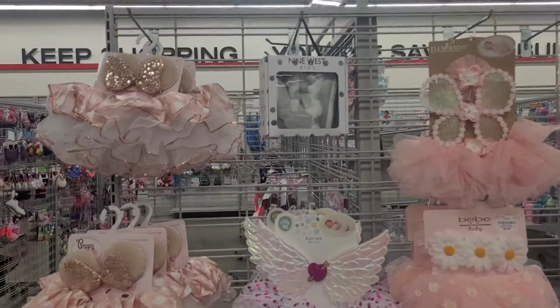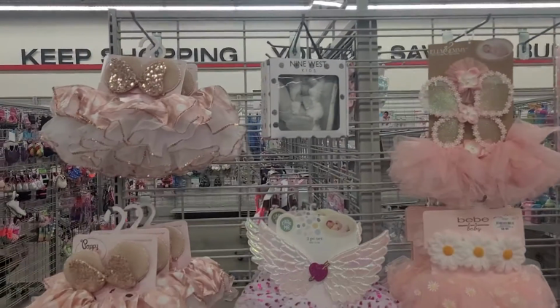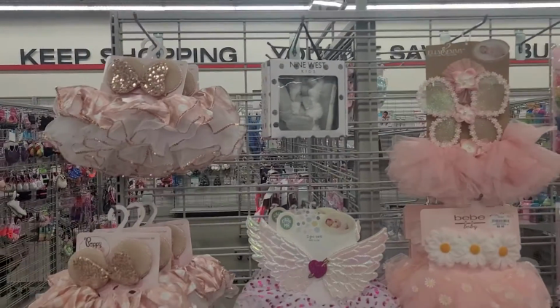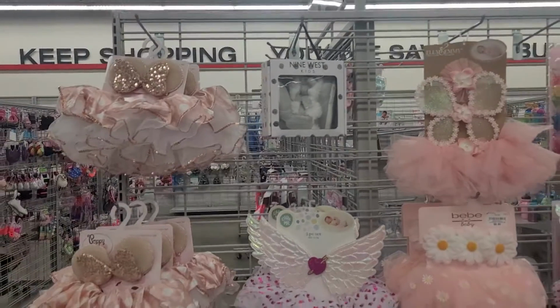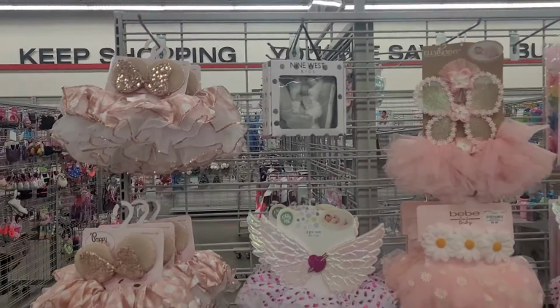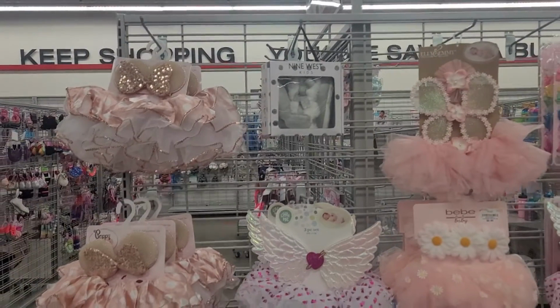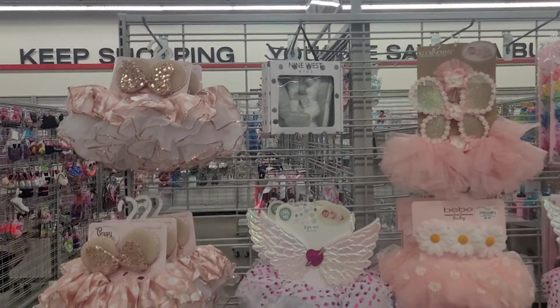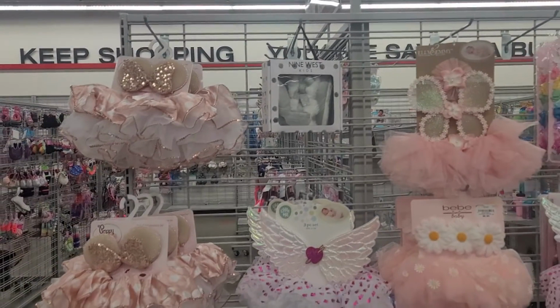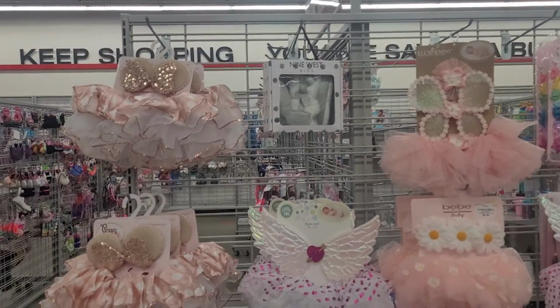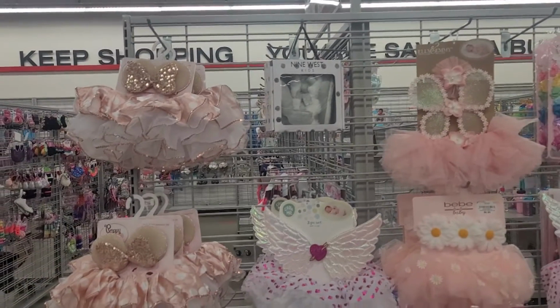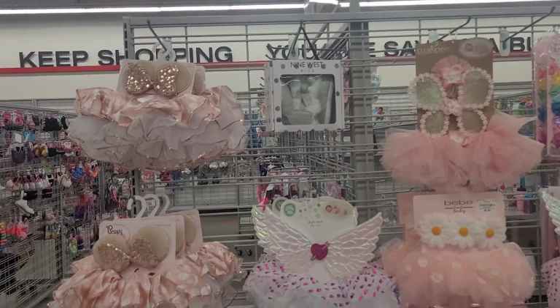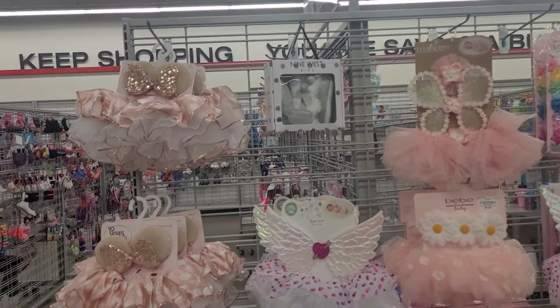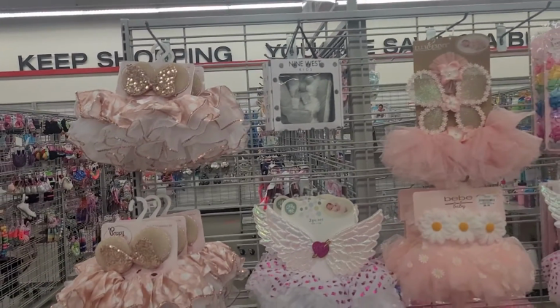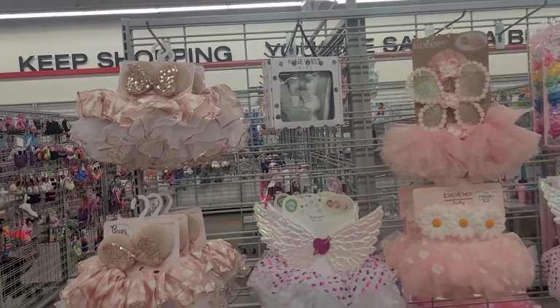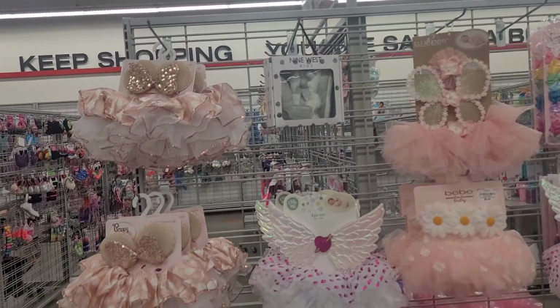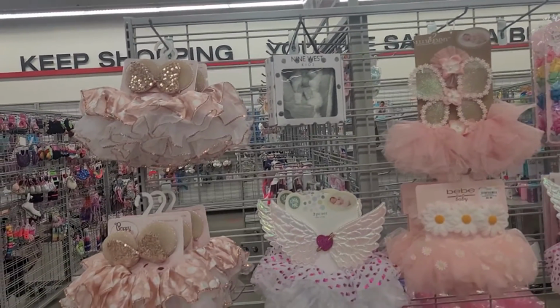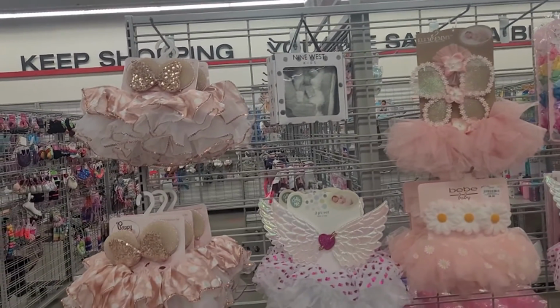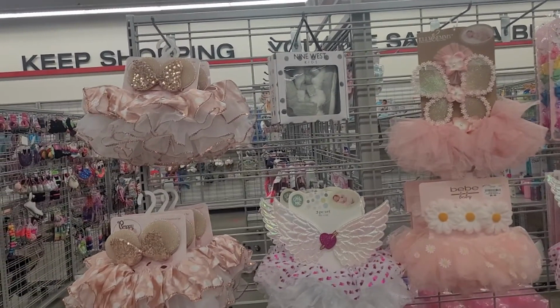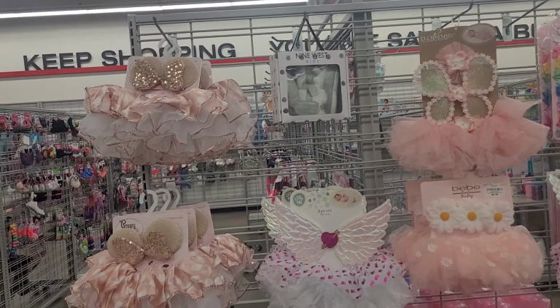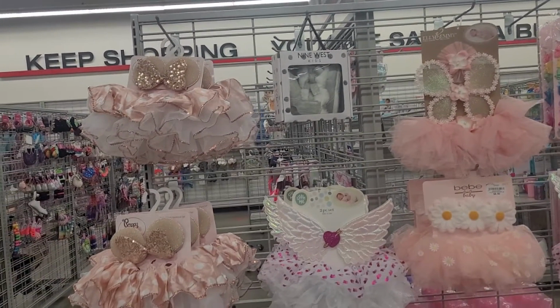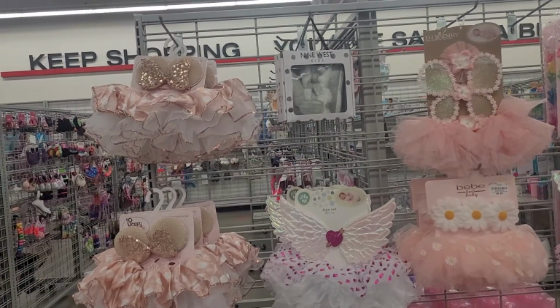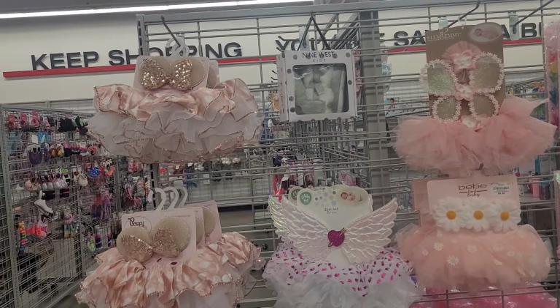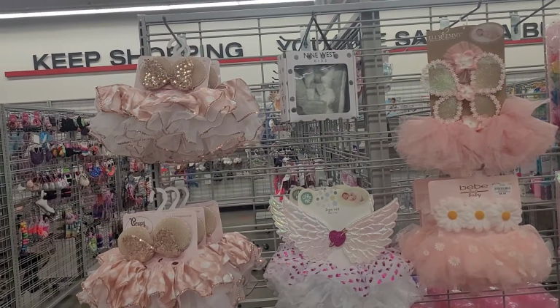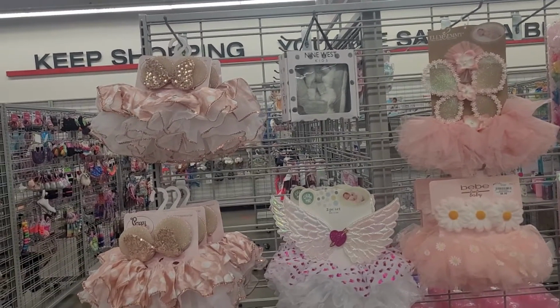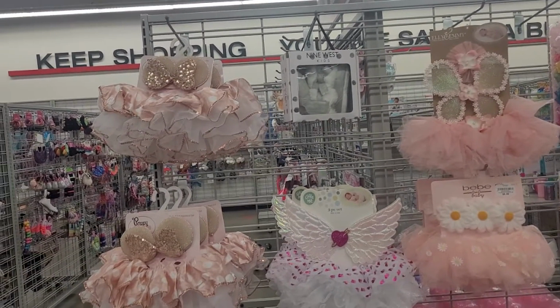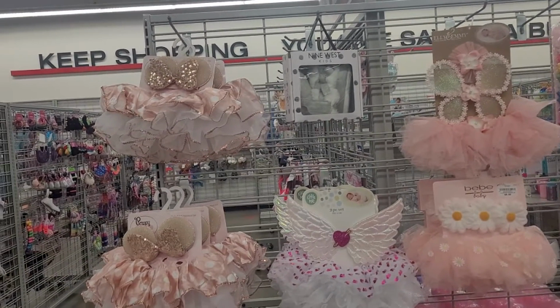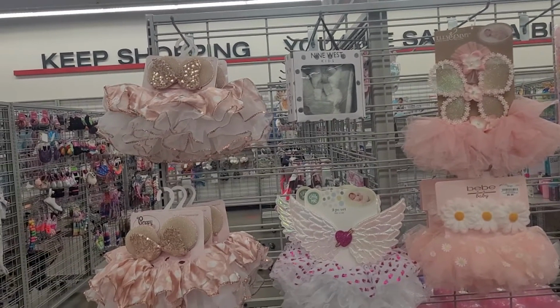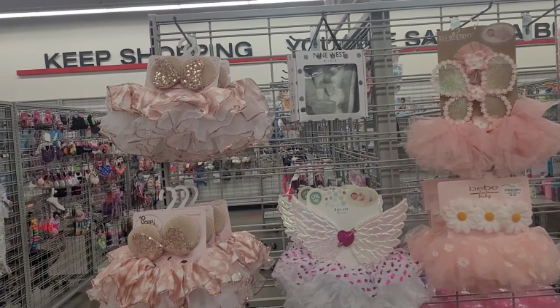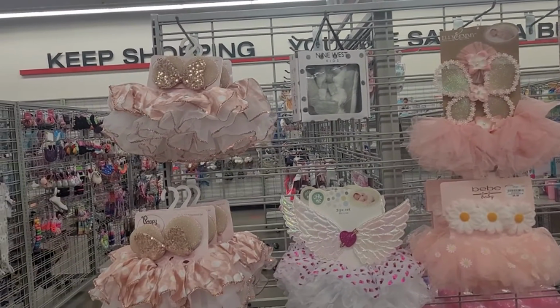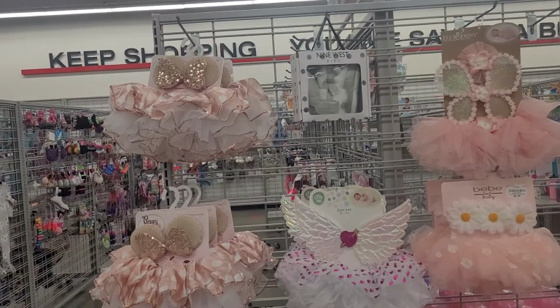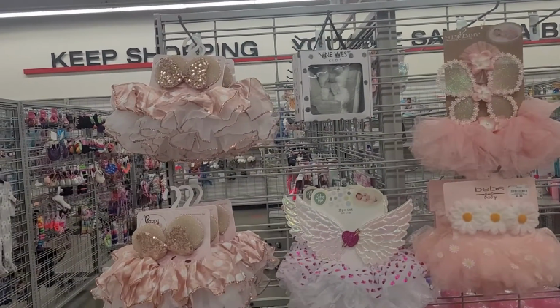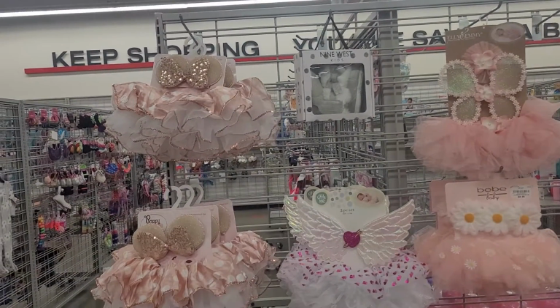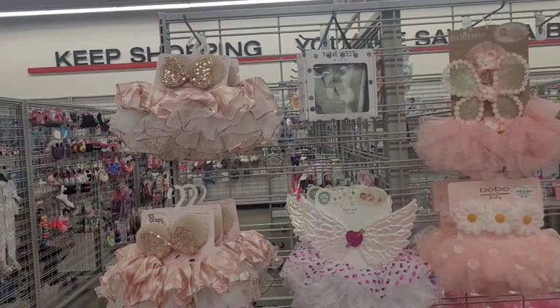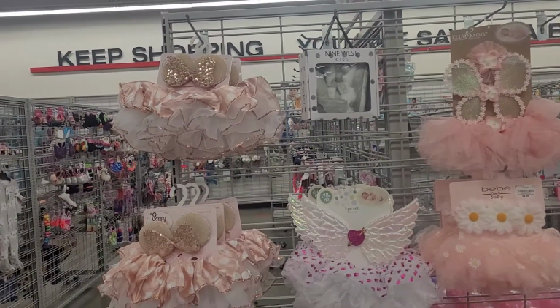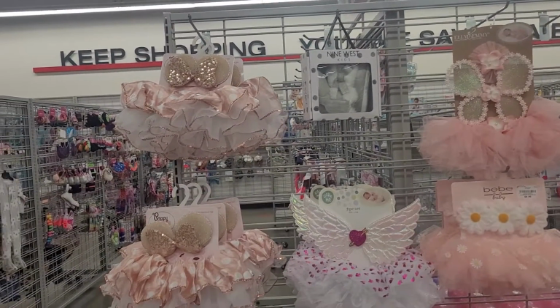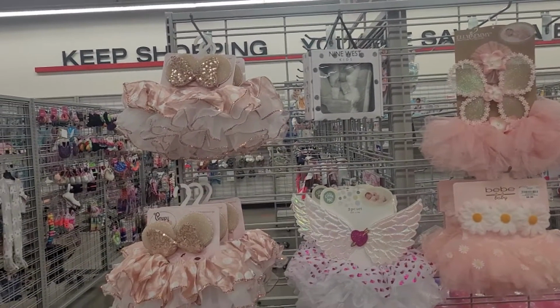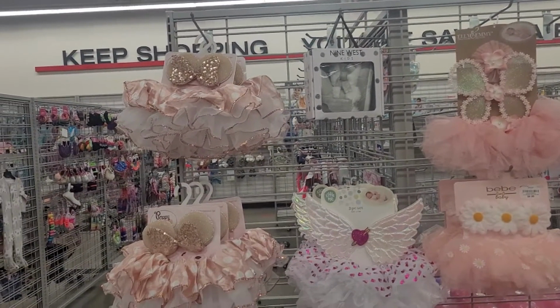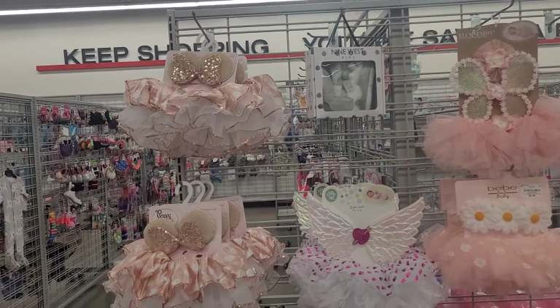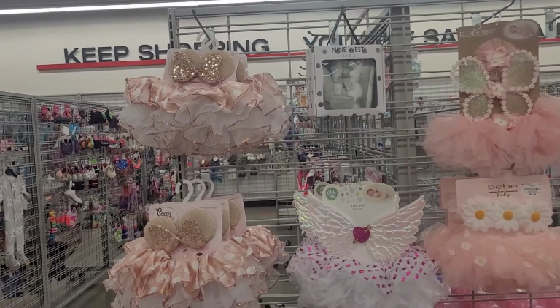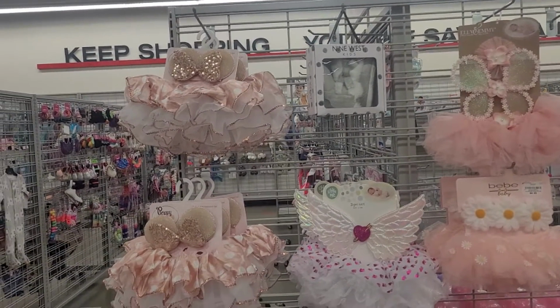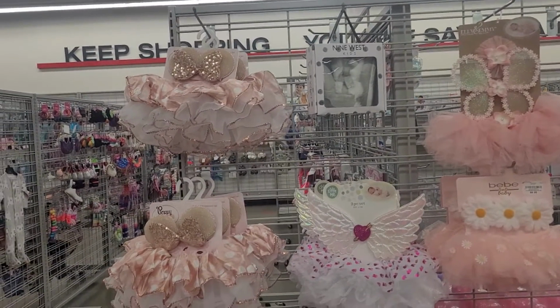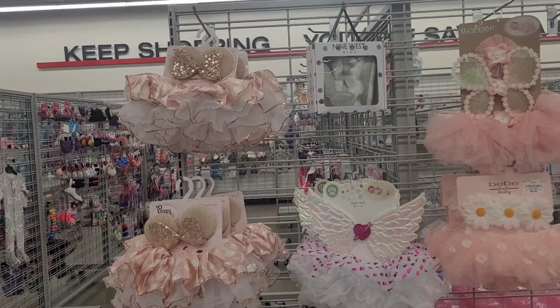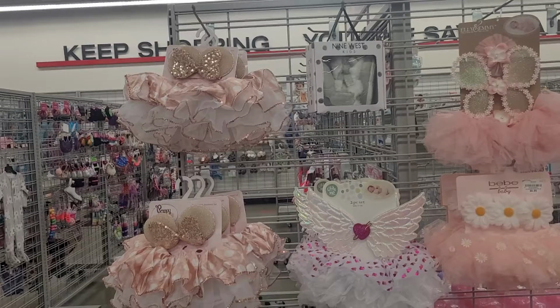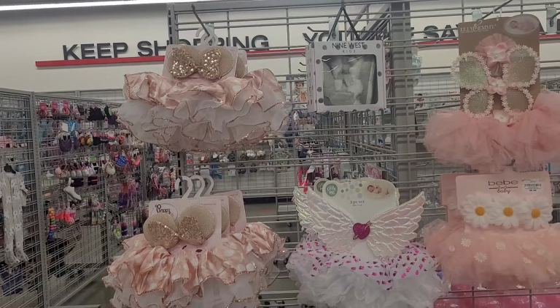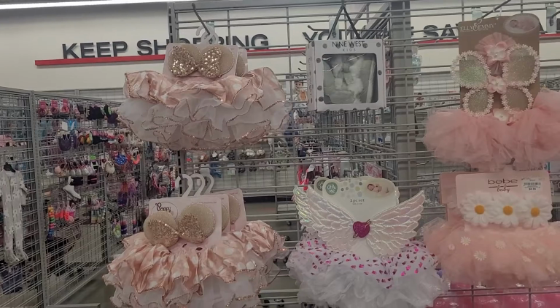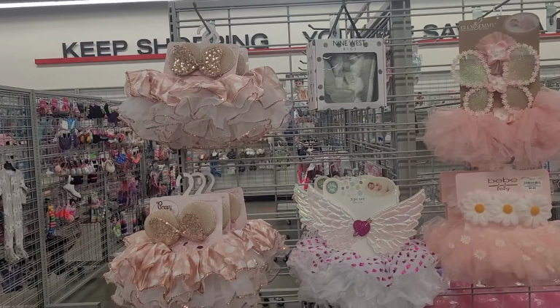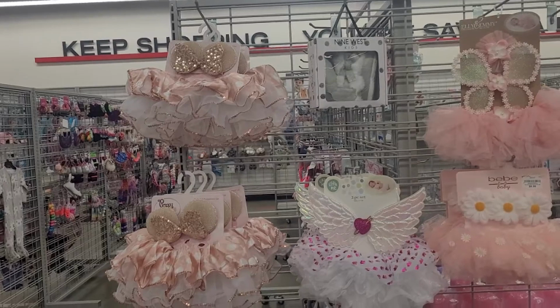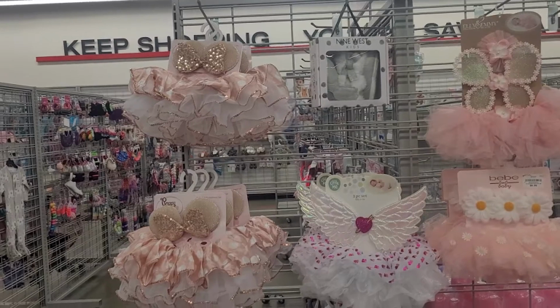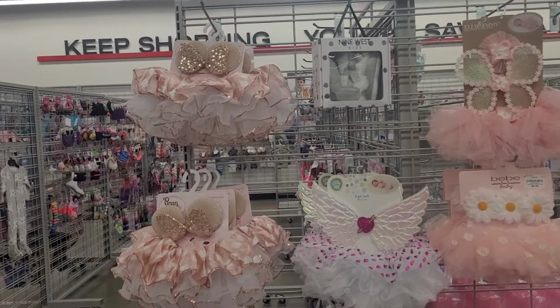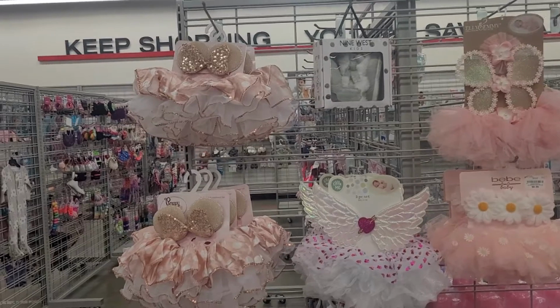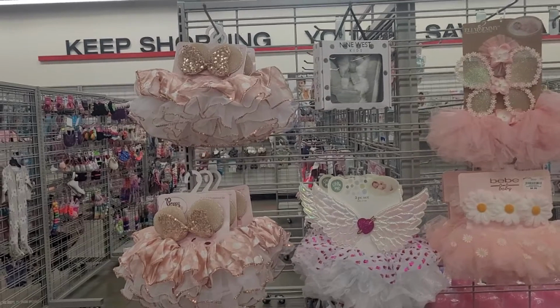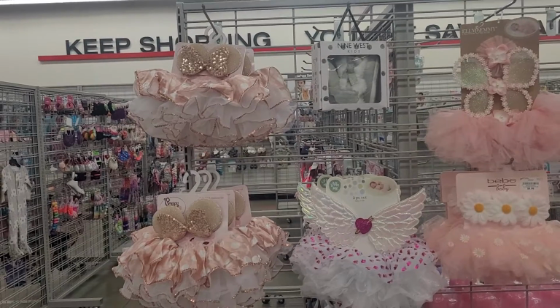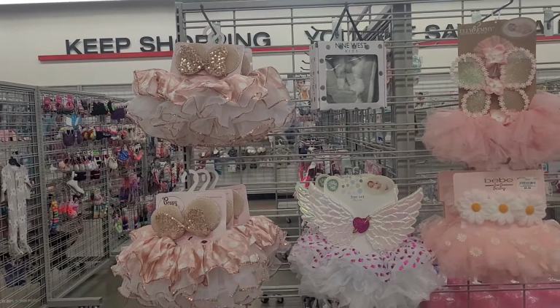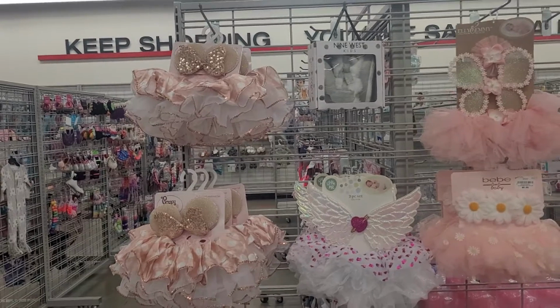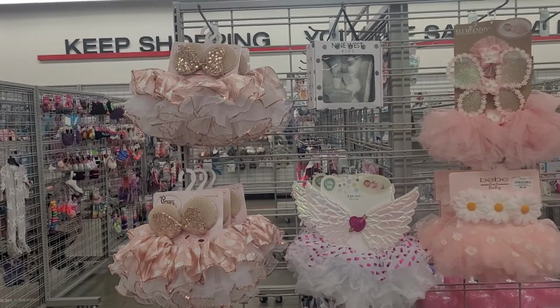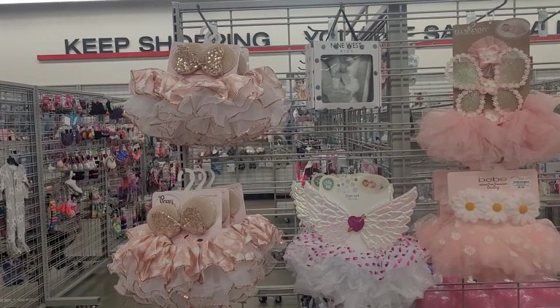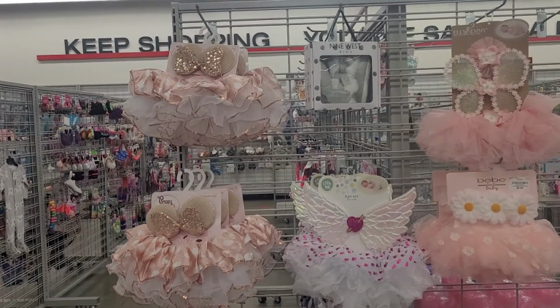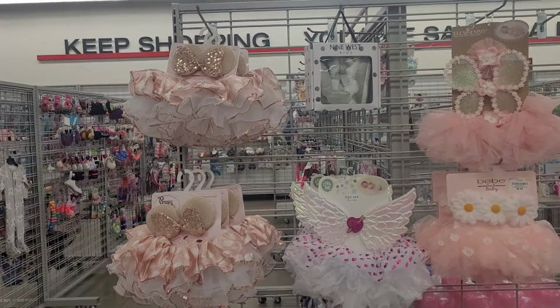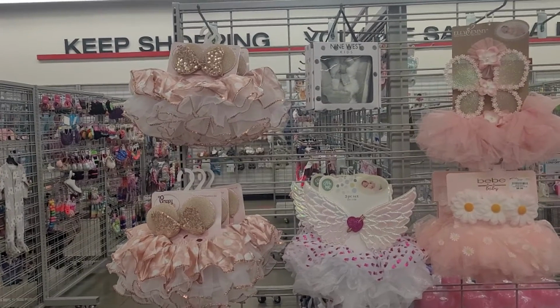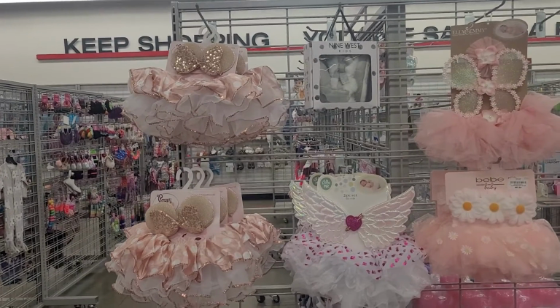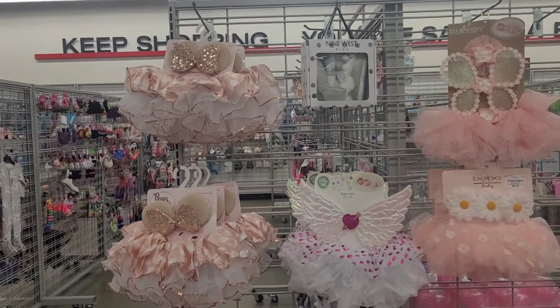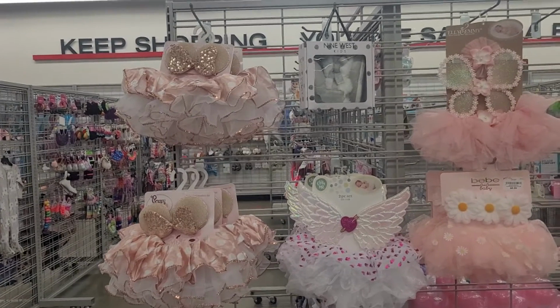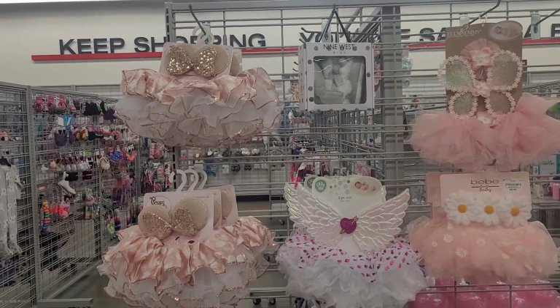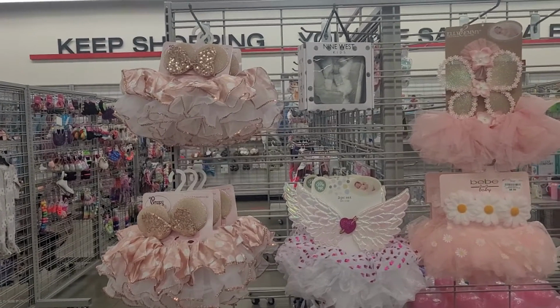Hi guys, welcome back to my channel. Today I am at Burlington and I will be showing you some of these cute little newborn items that they have here.